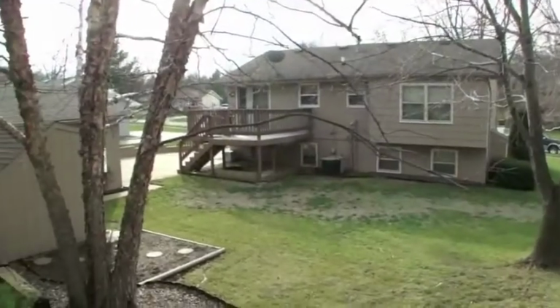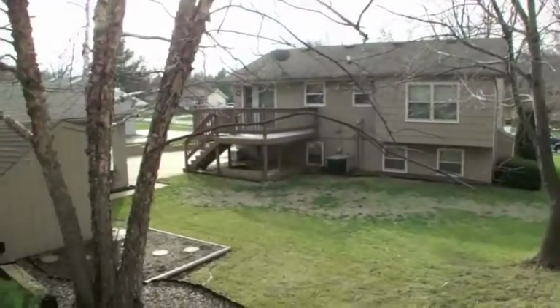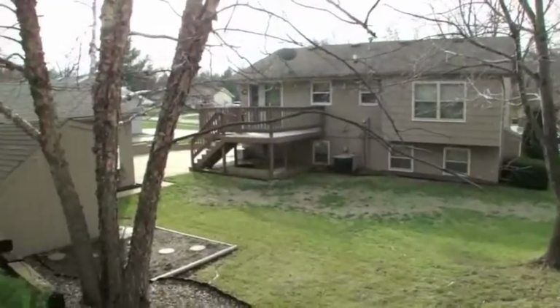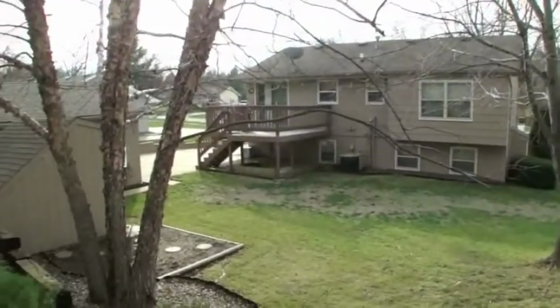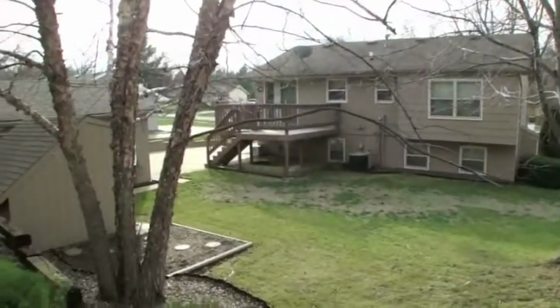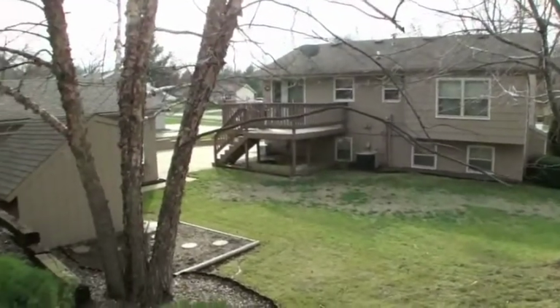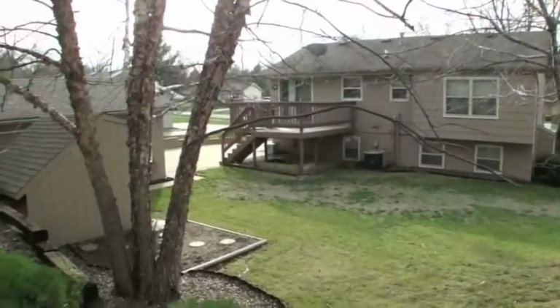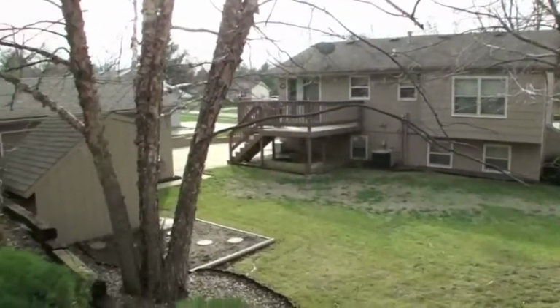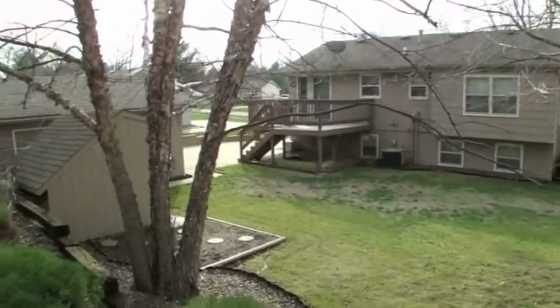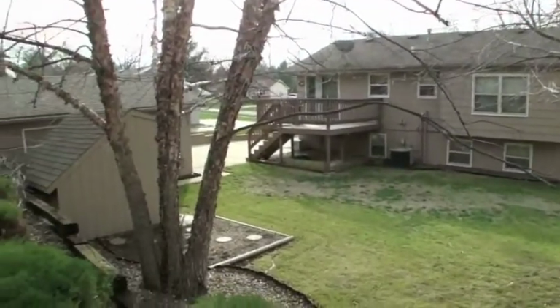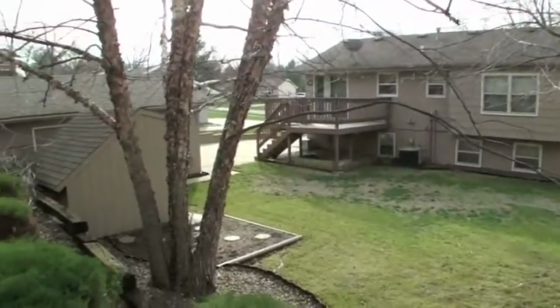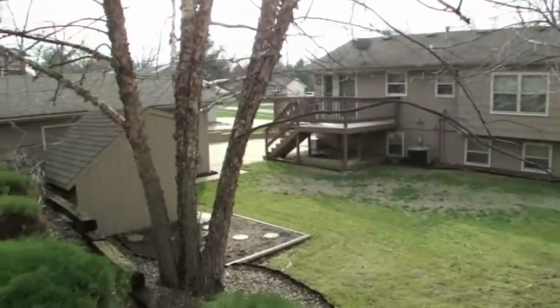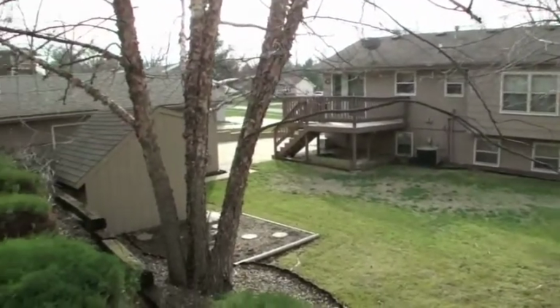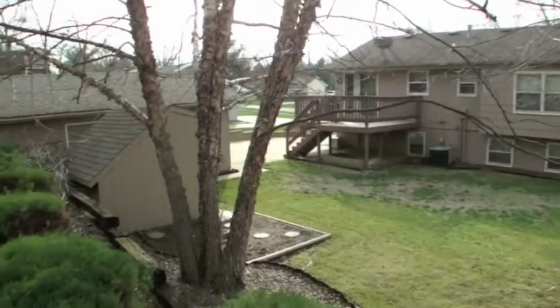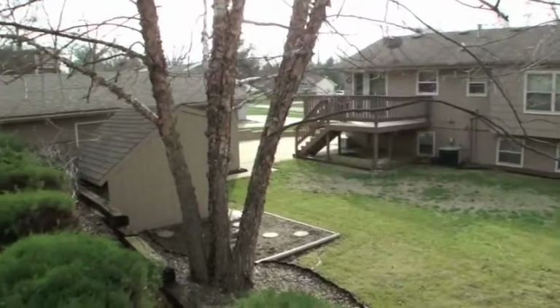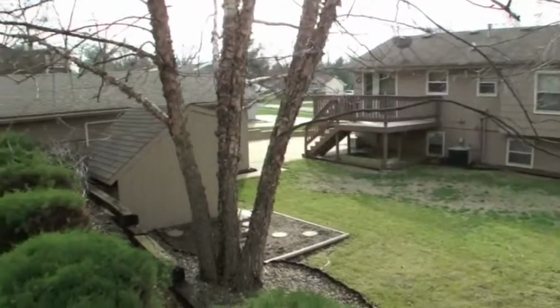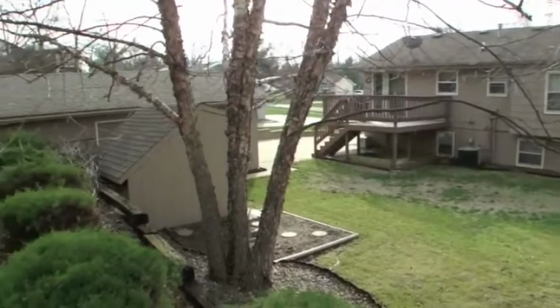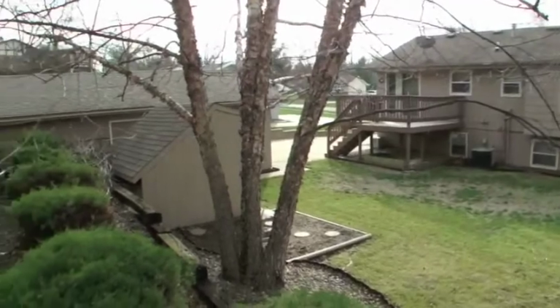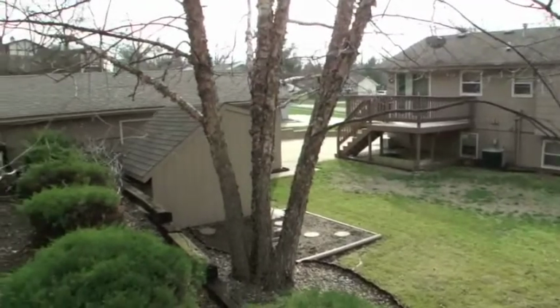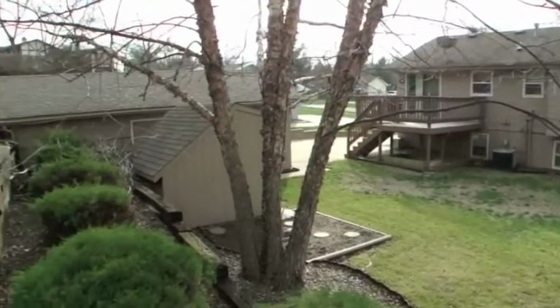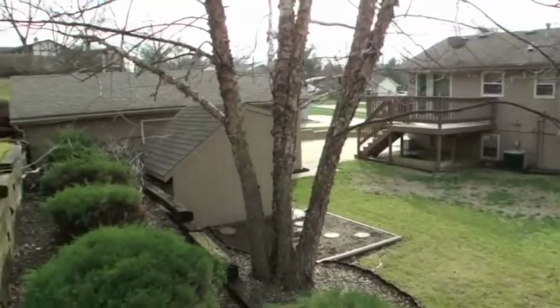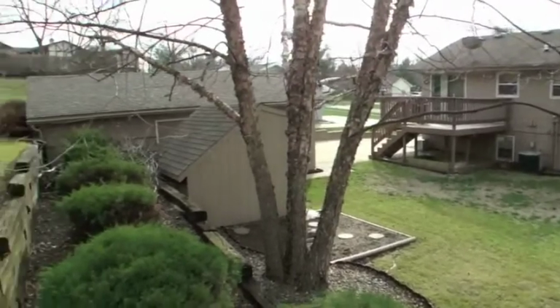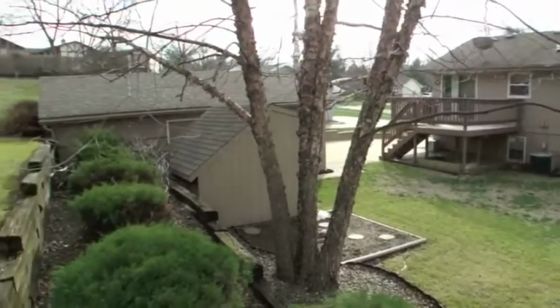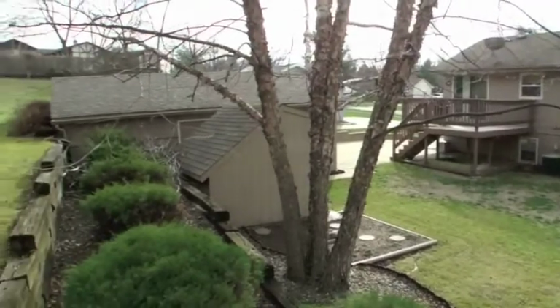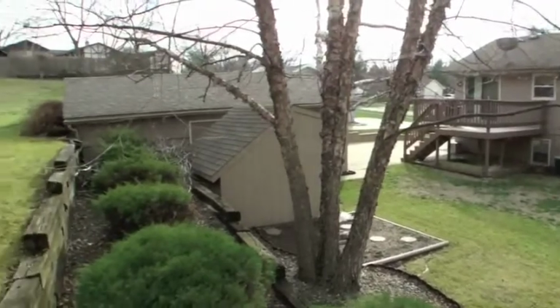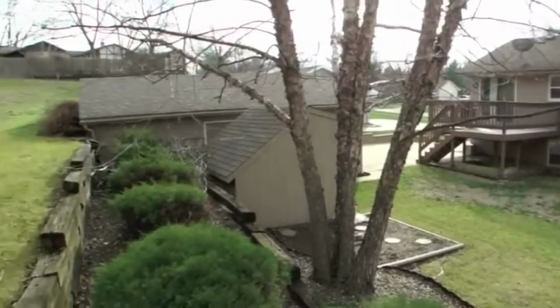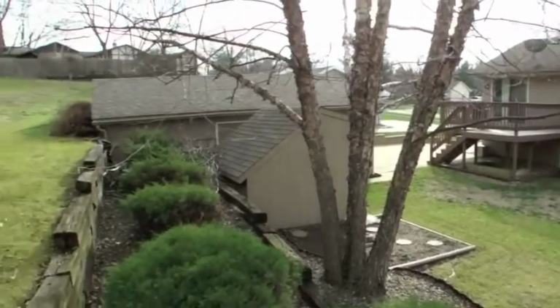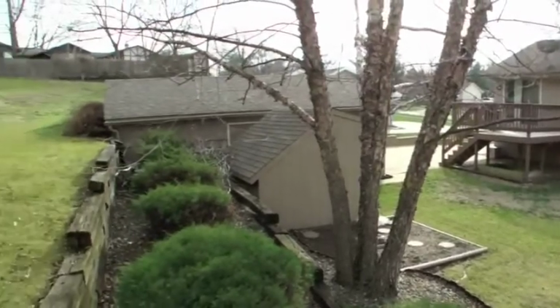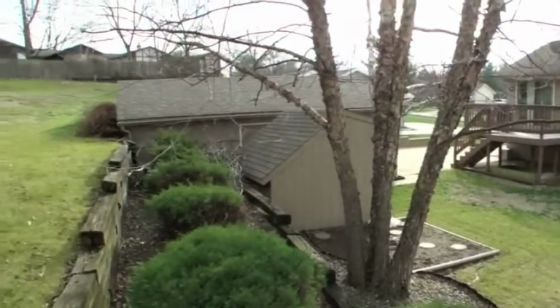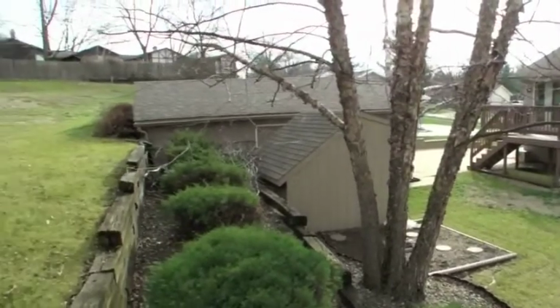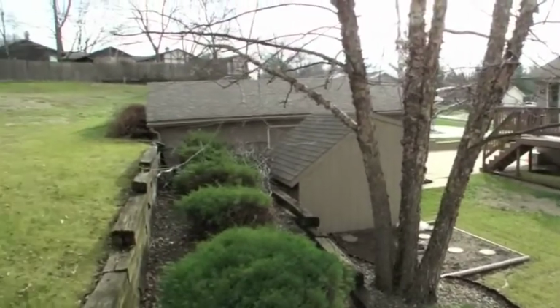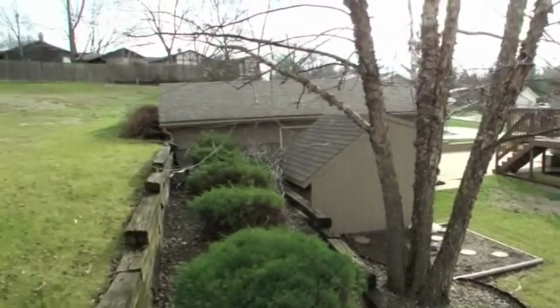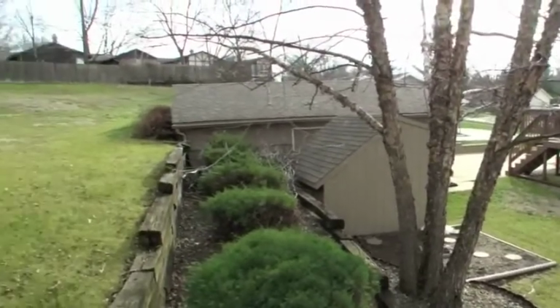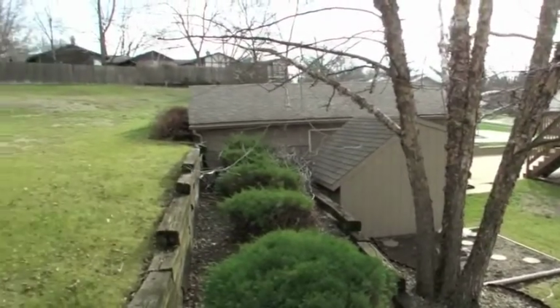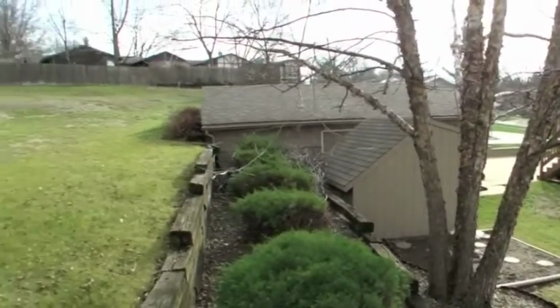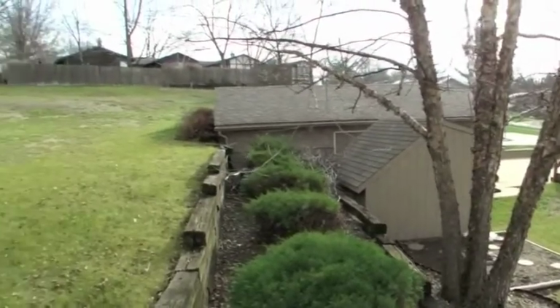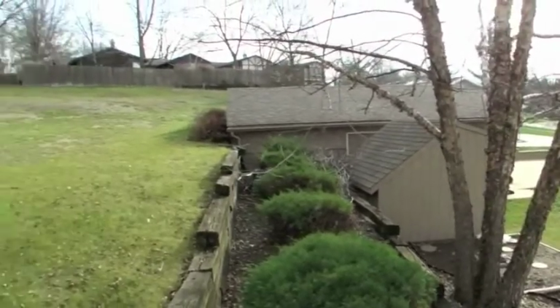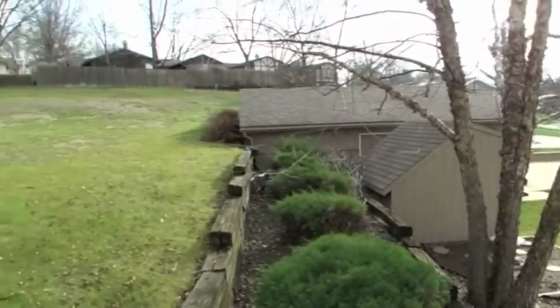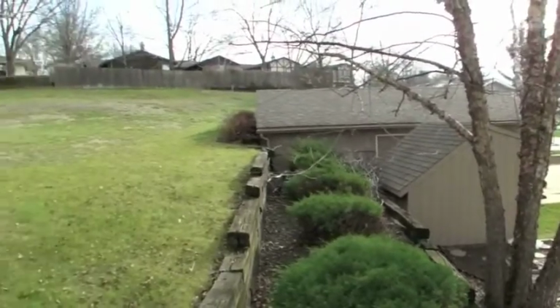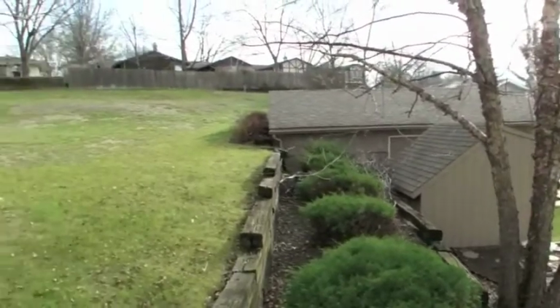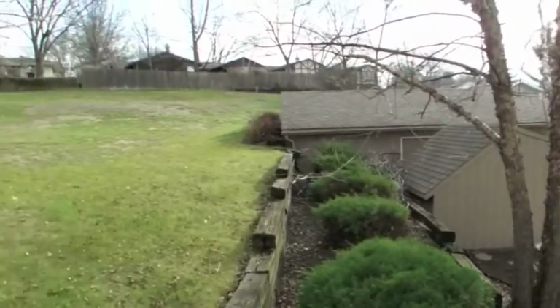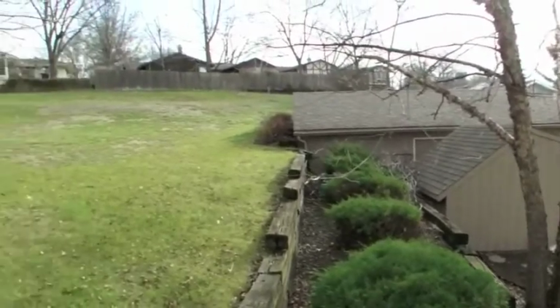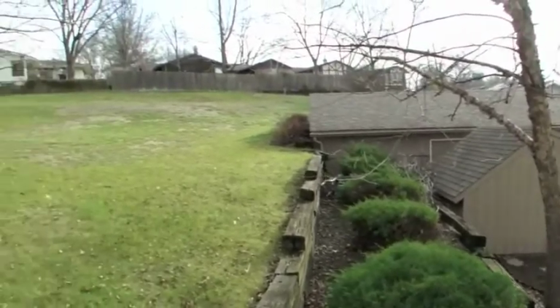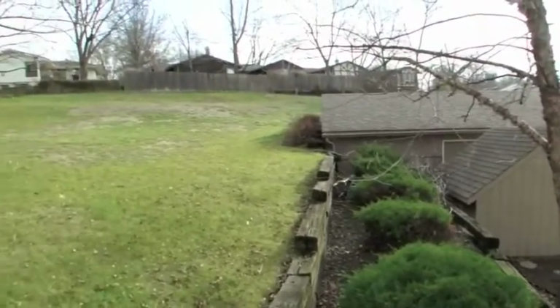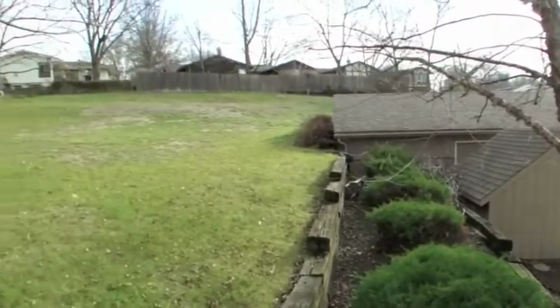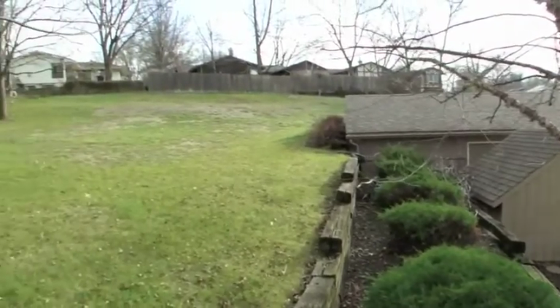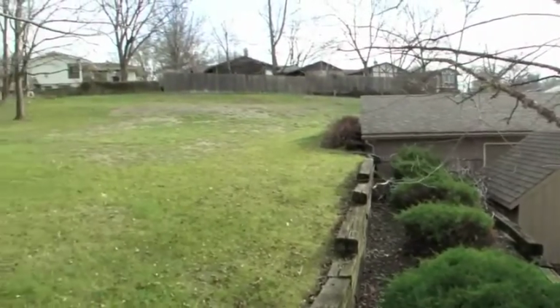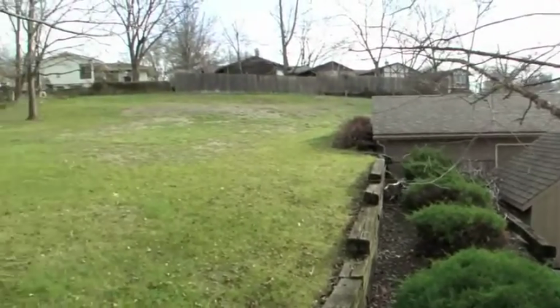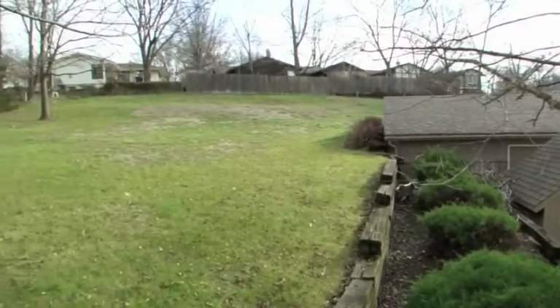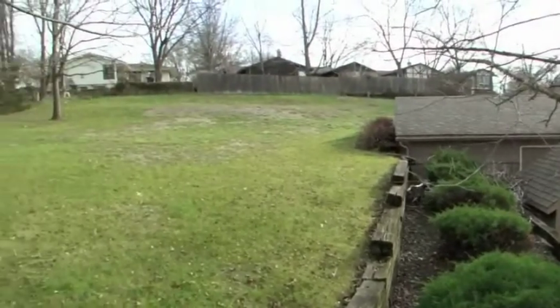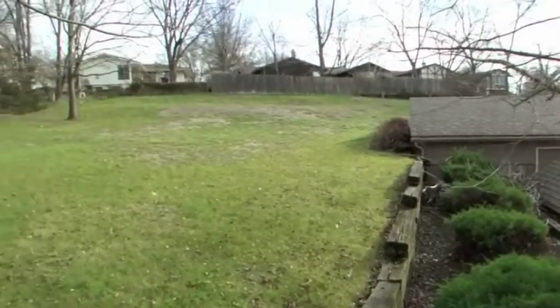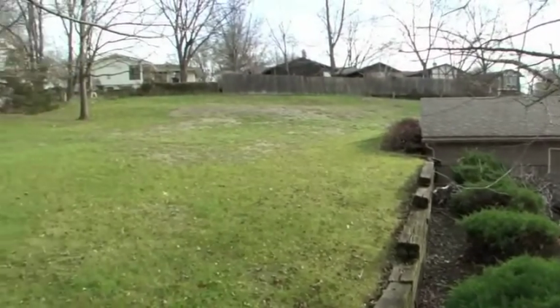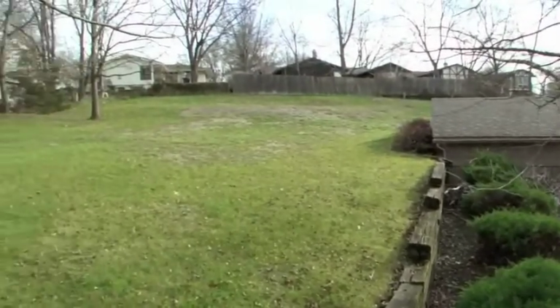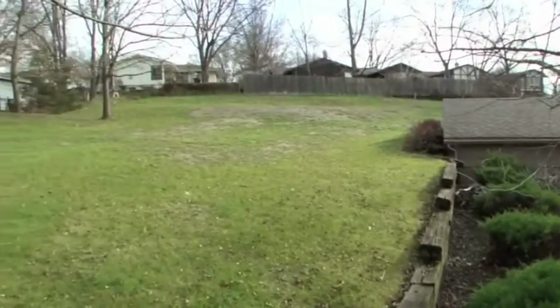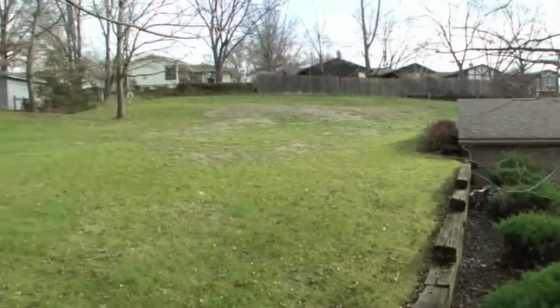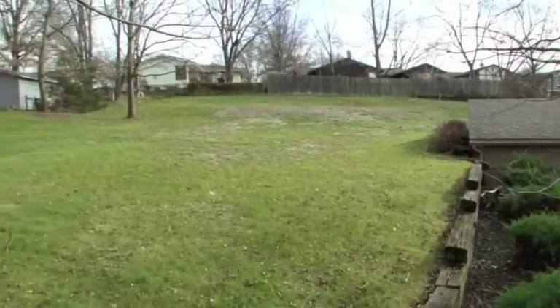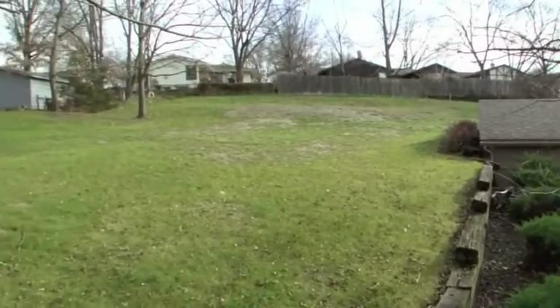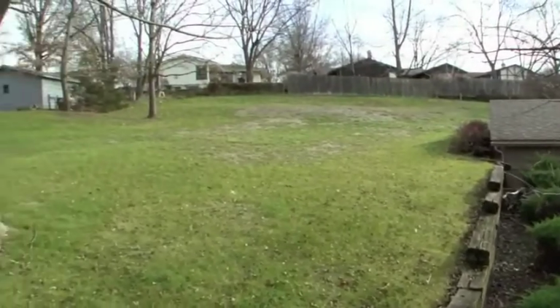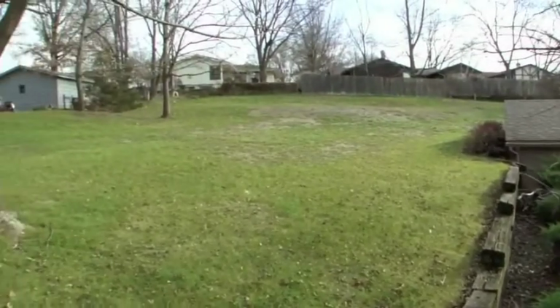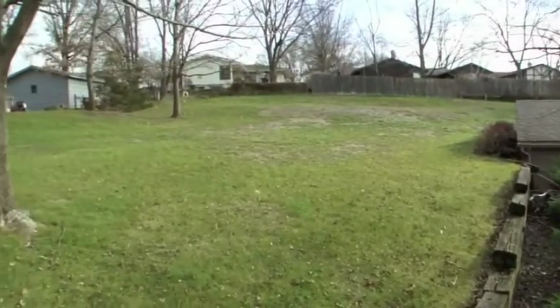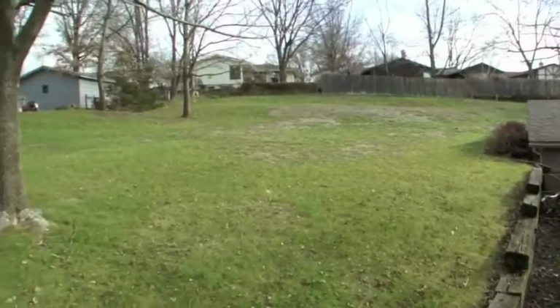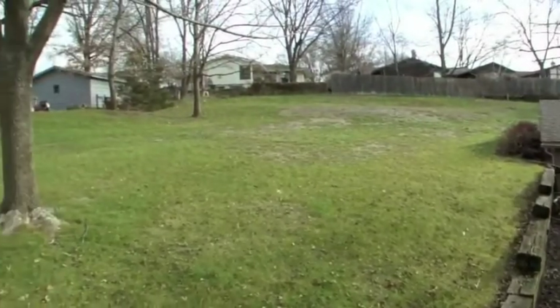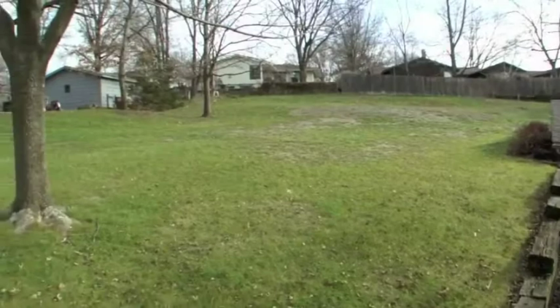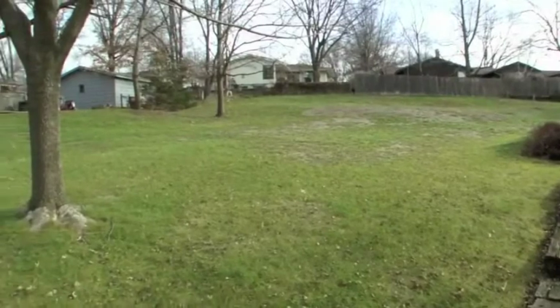The home's deck overlooks a large backyard with a storage shed, beautiful landscaping, and mature trees.